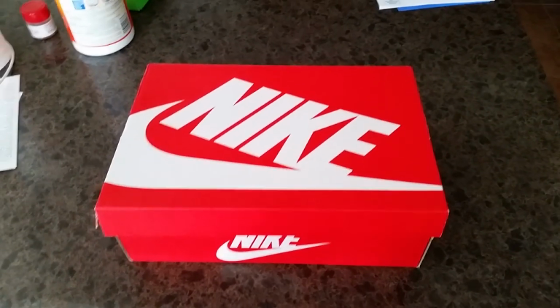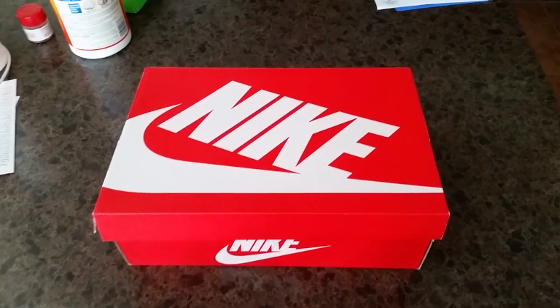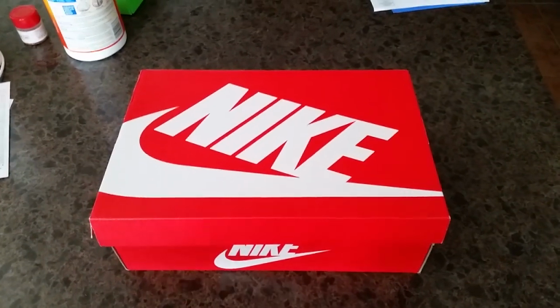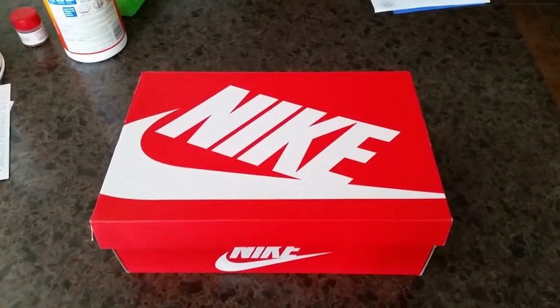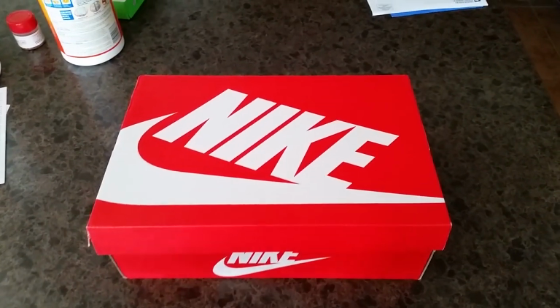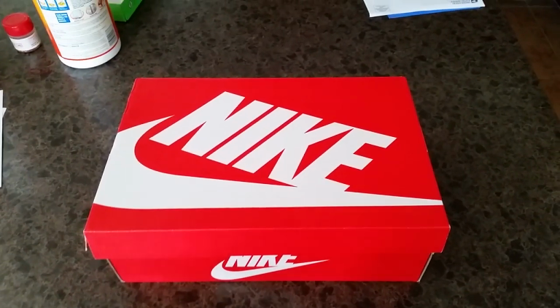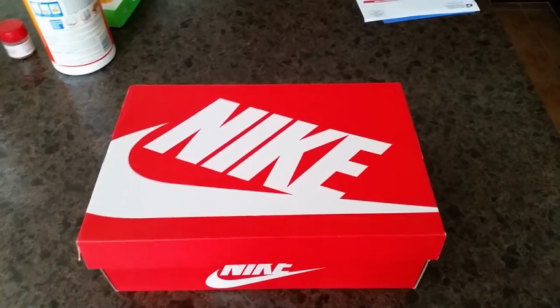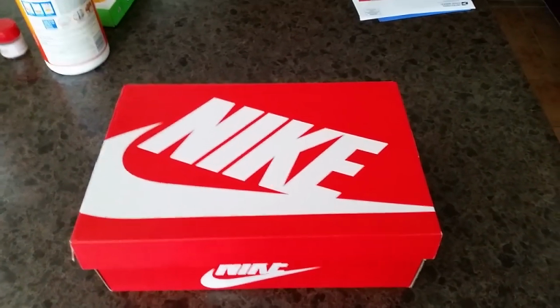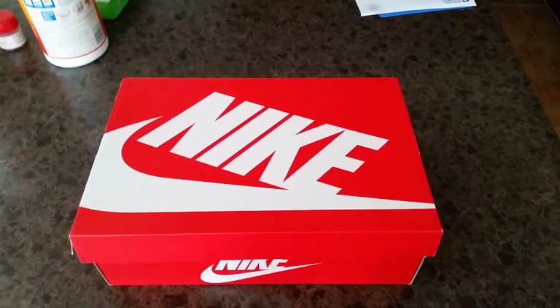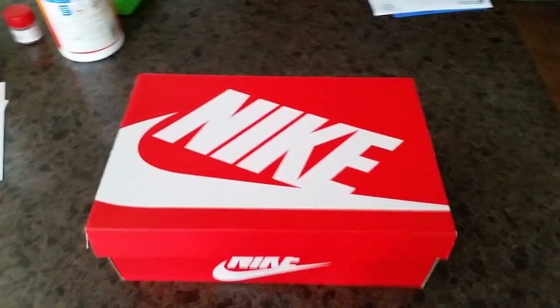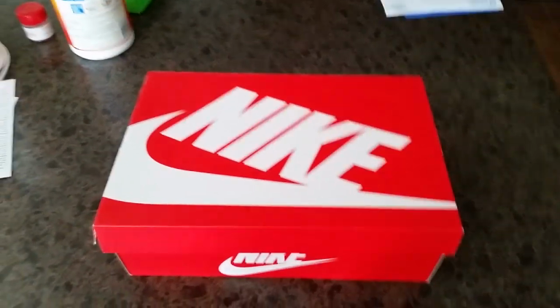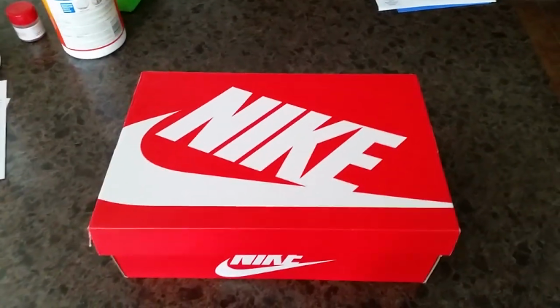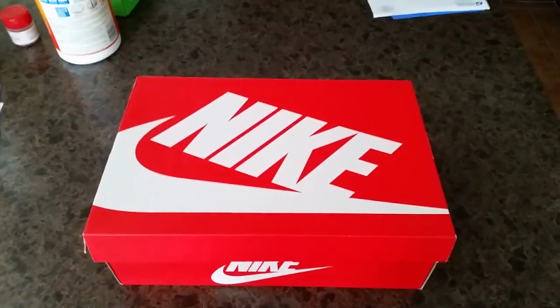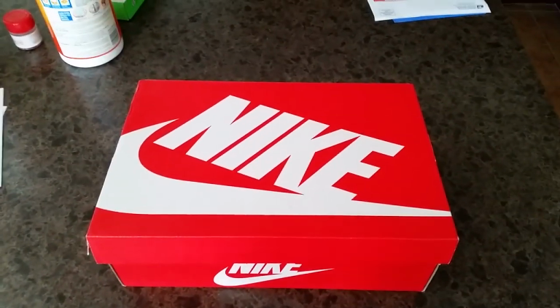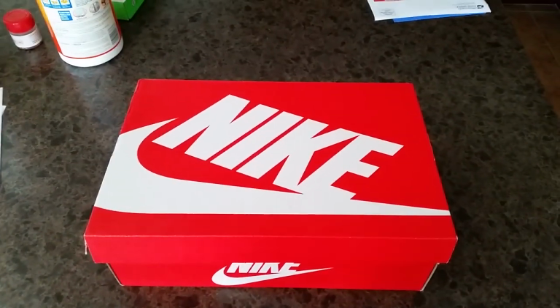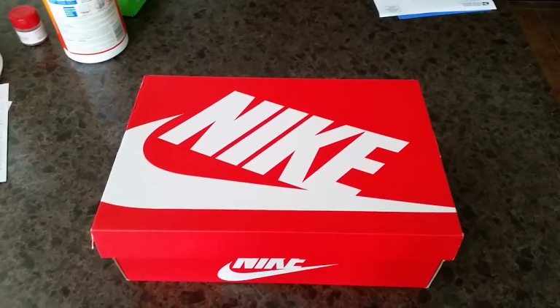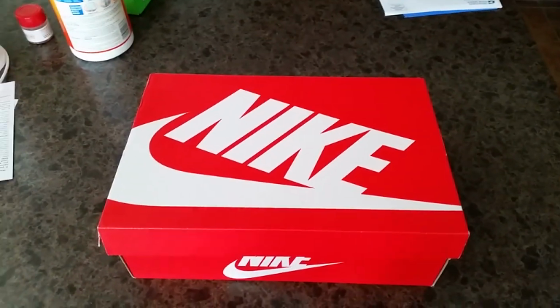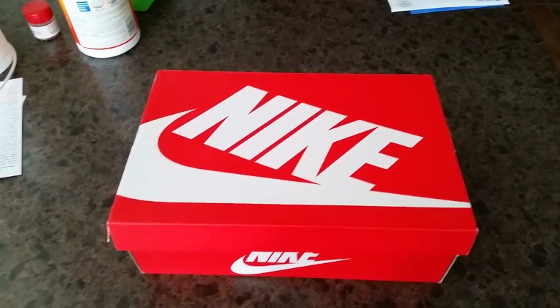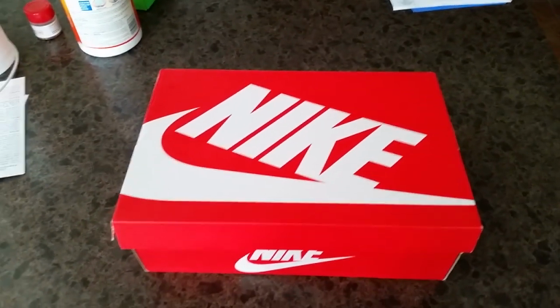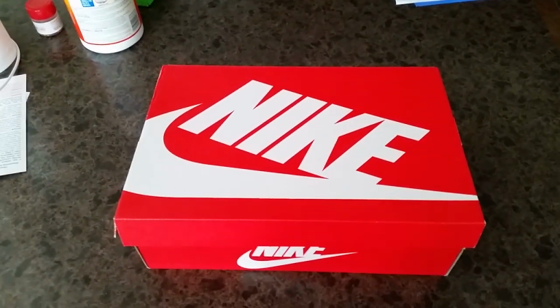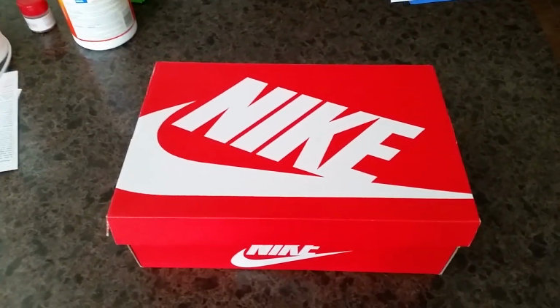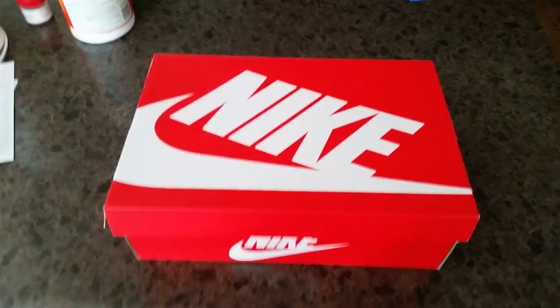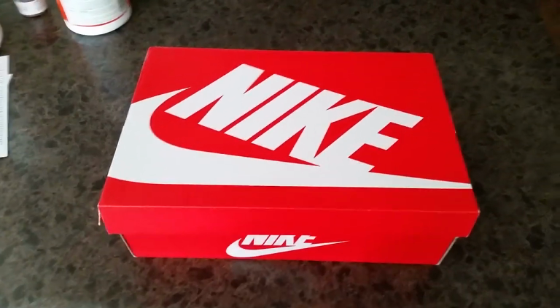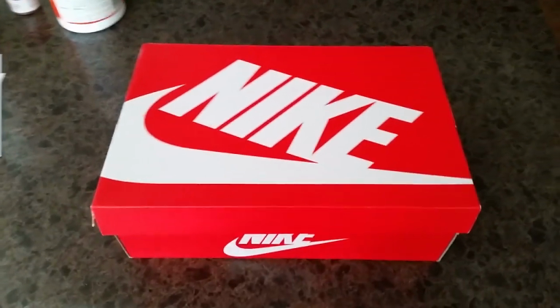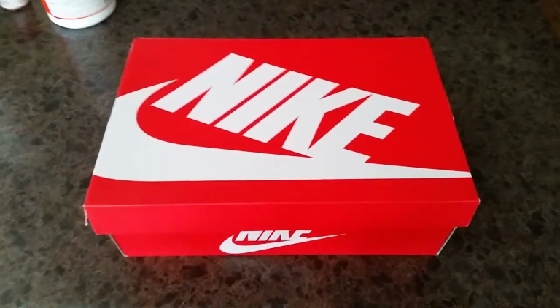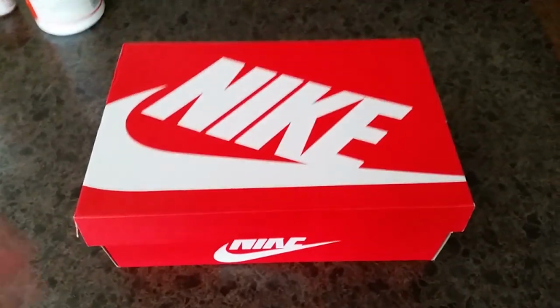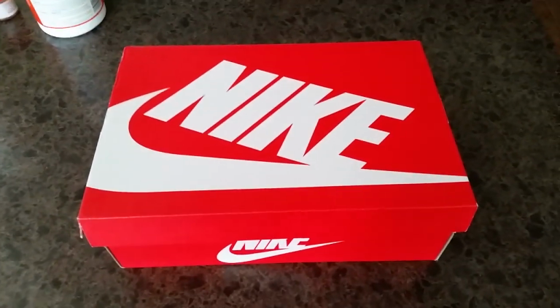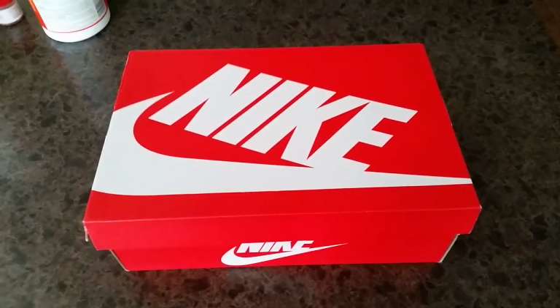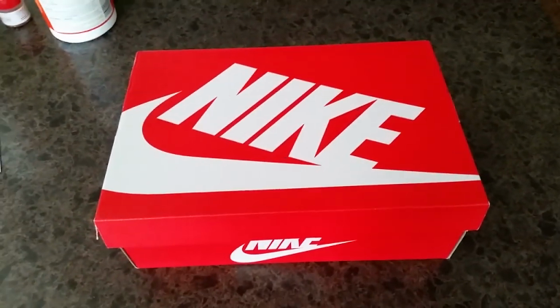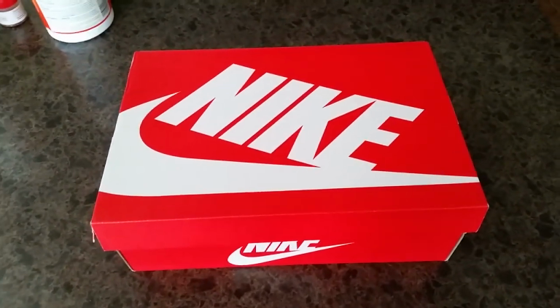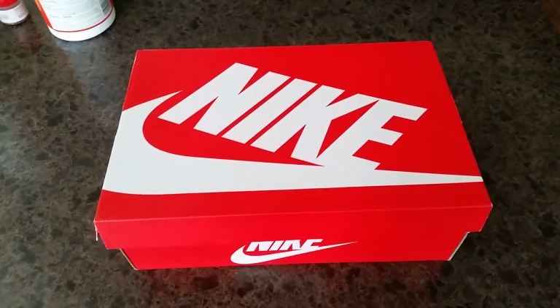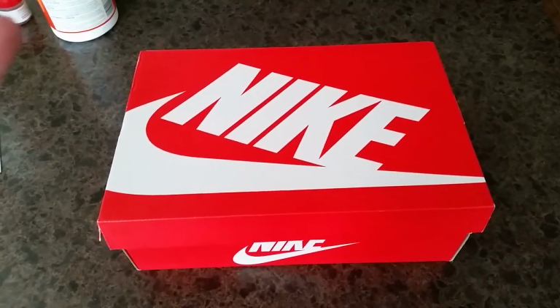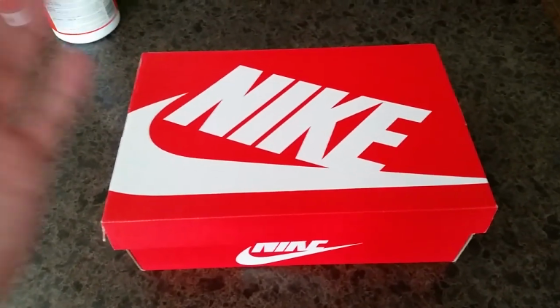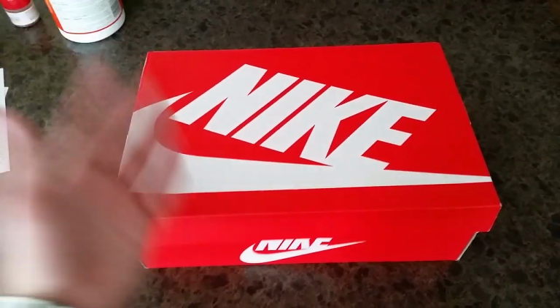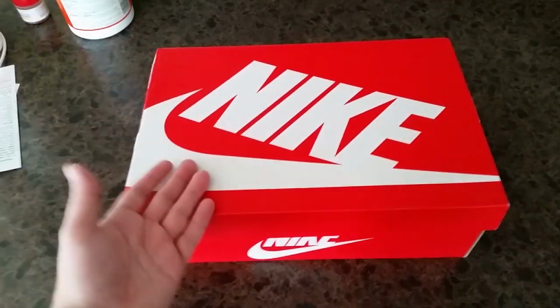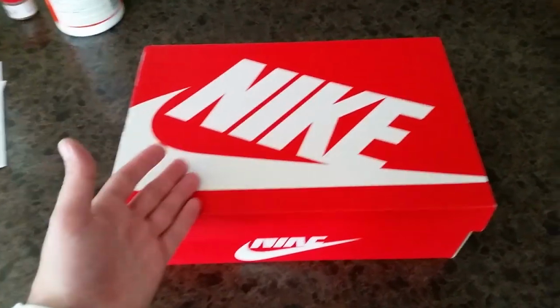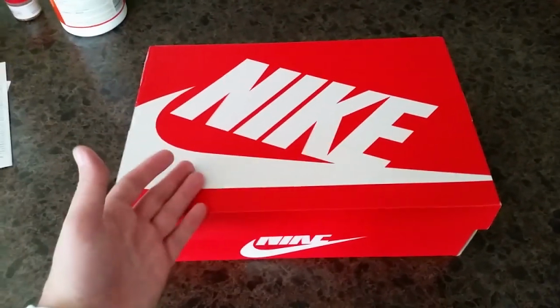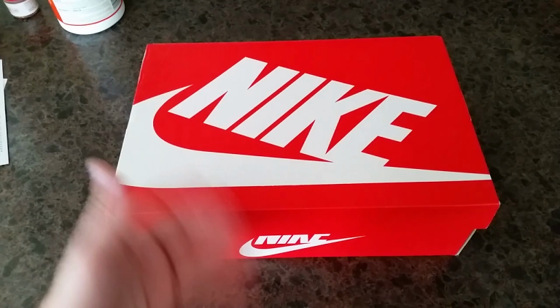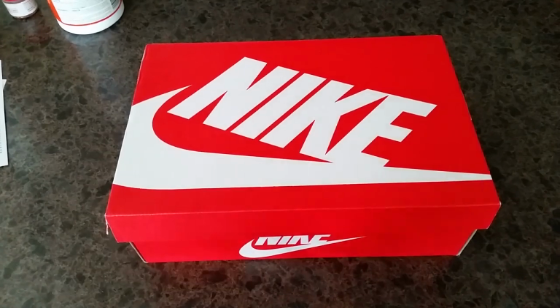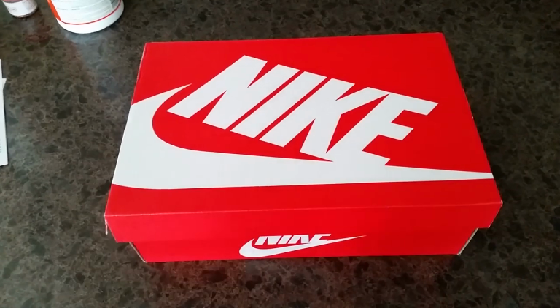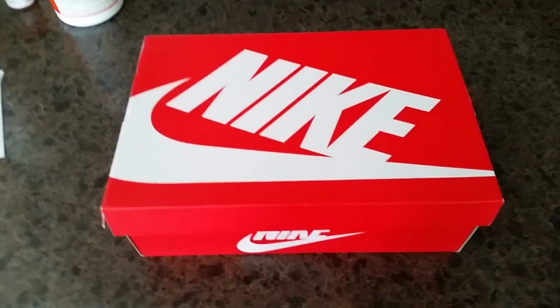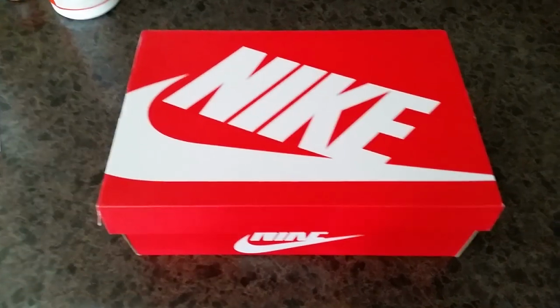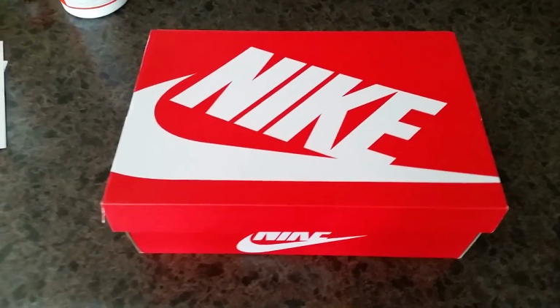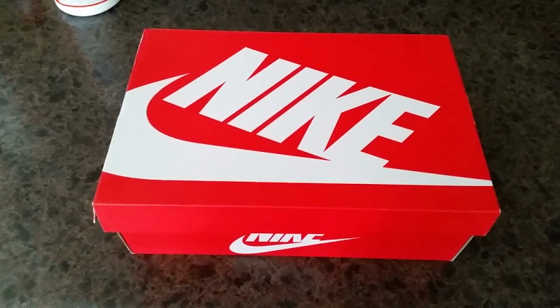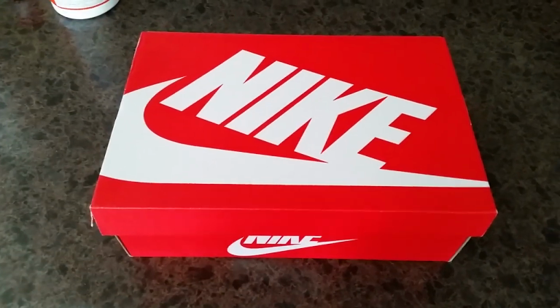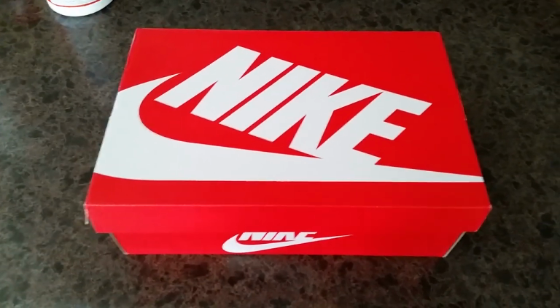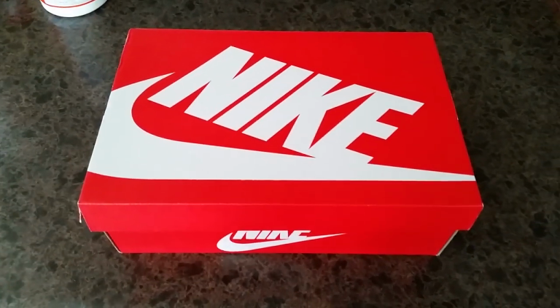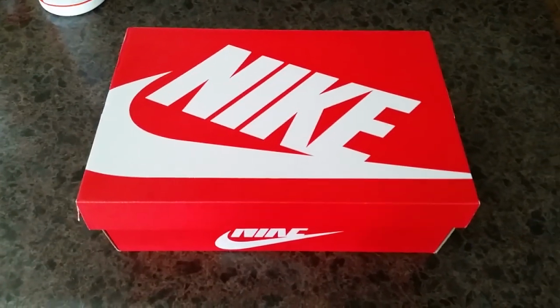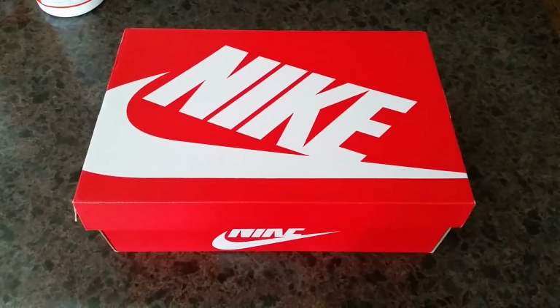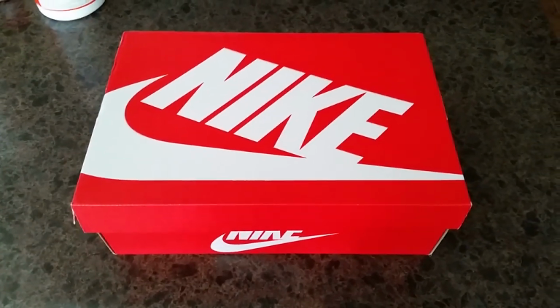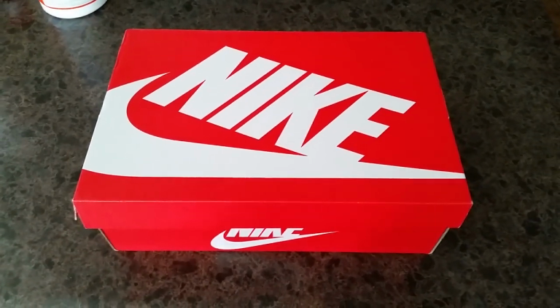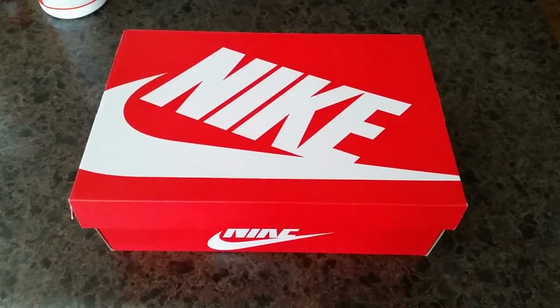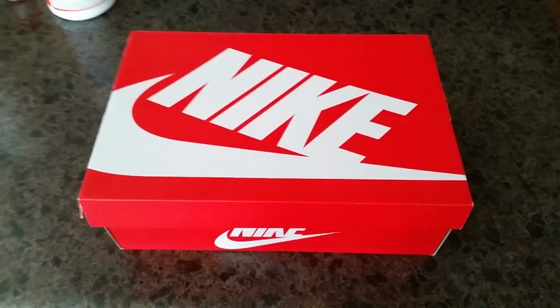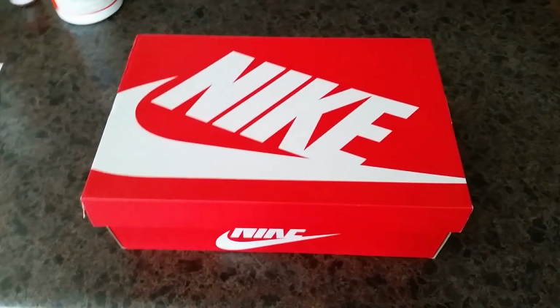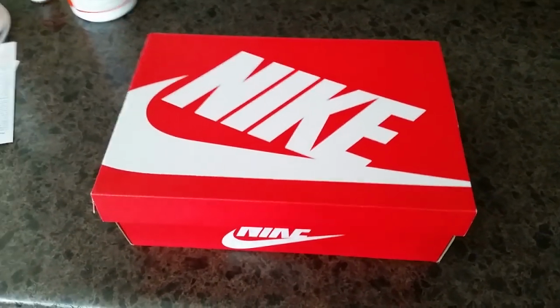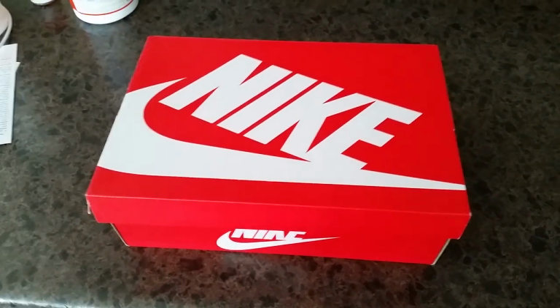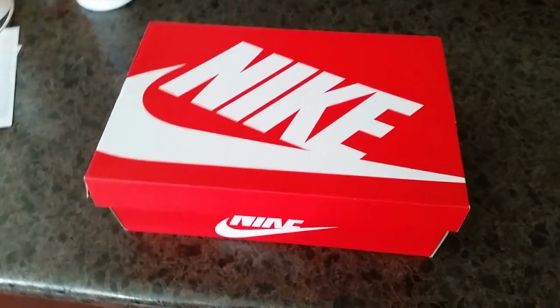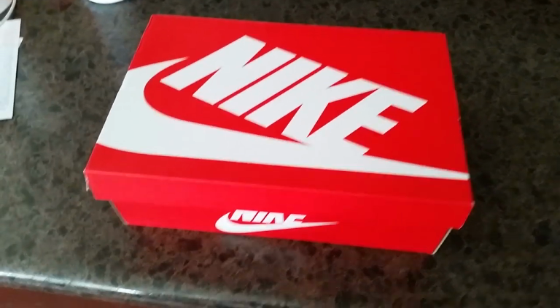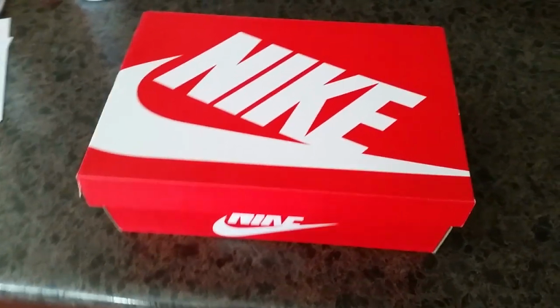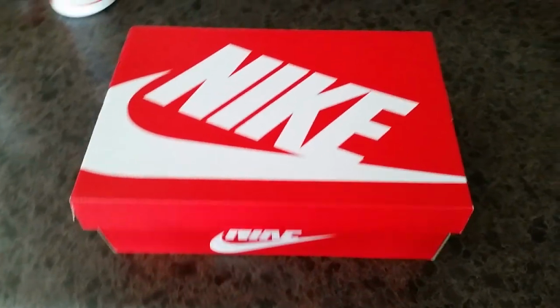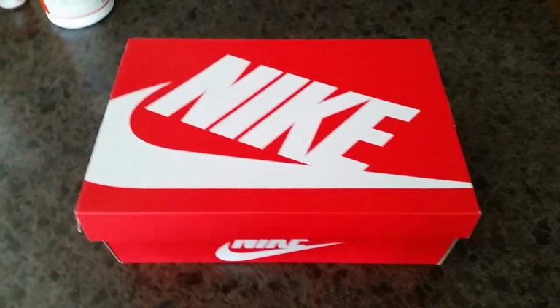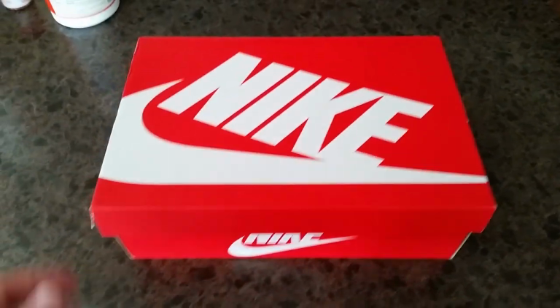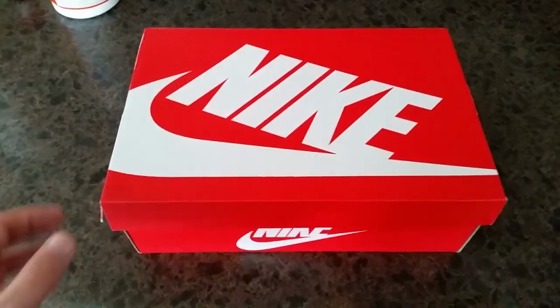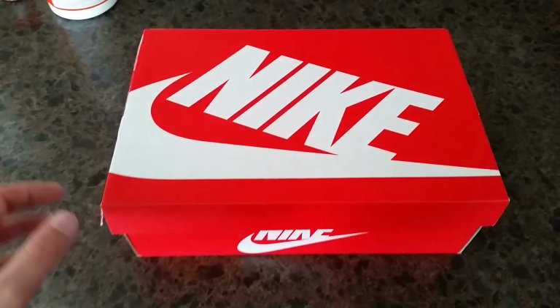What's going on guys, this is Colin aka Fiend Kicks here with a new pair of shoes I actually just picked up from a Nike outlet store.